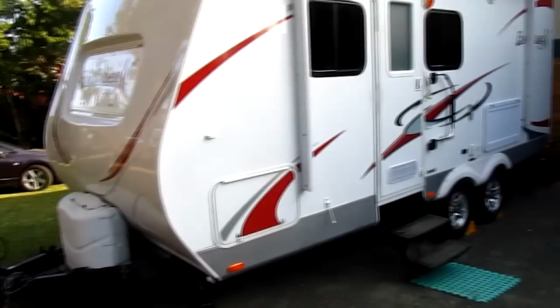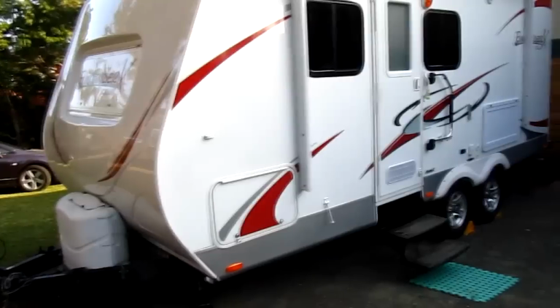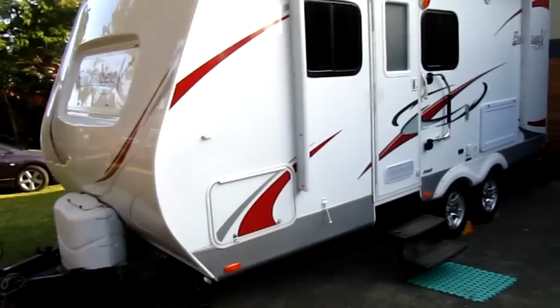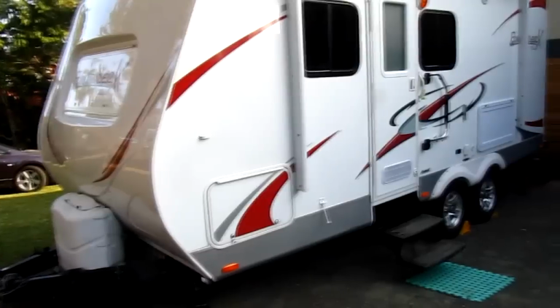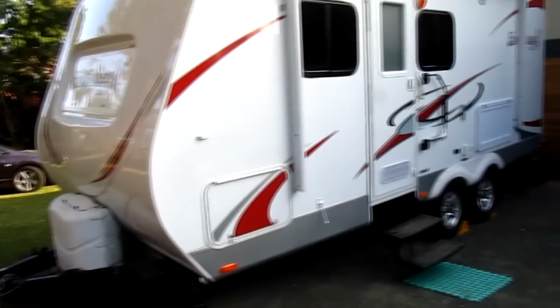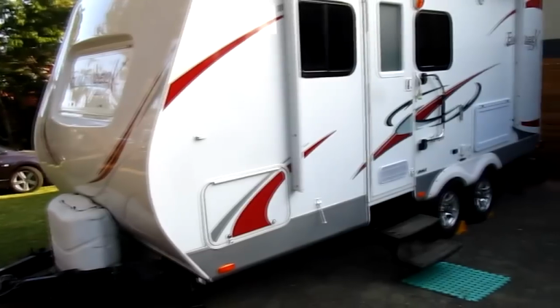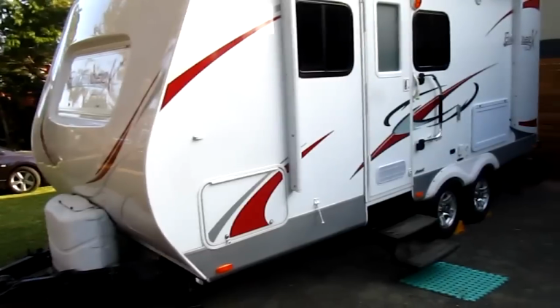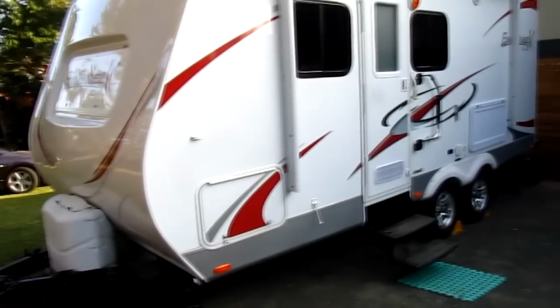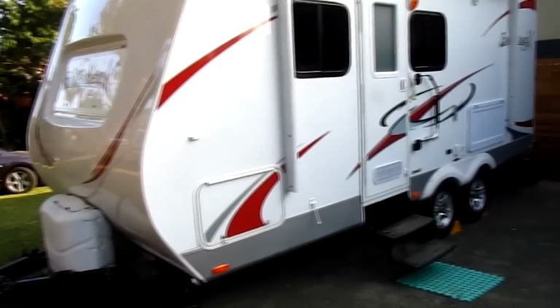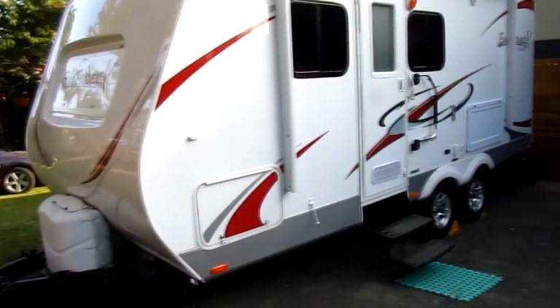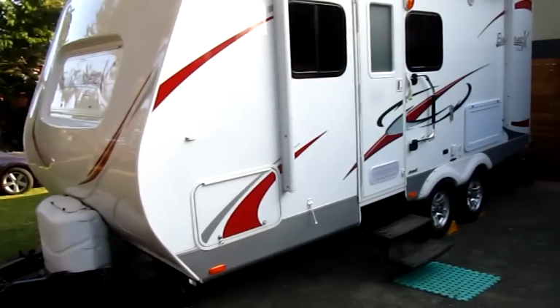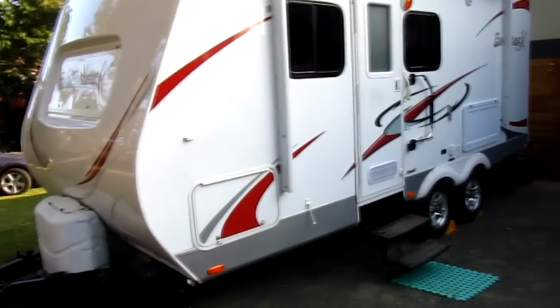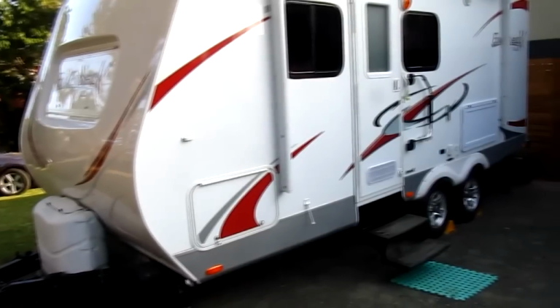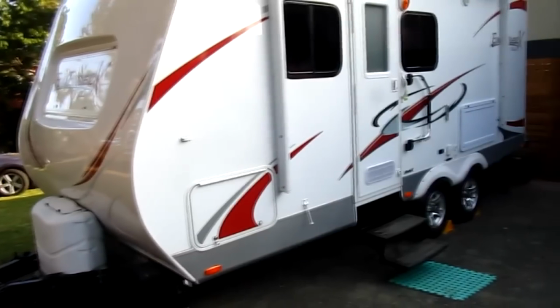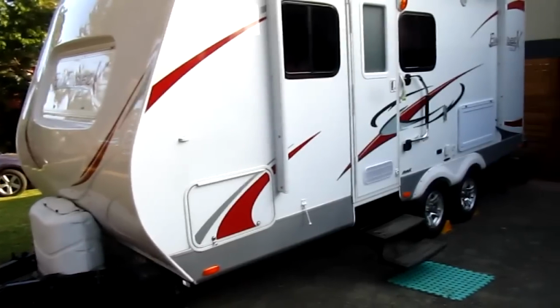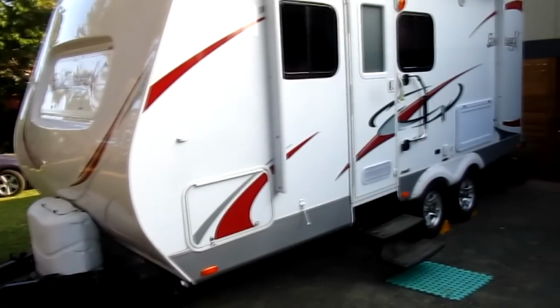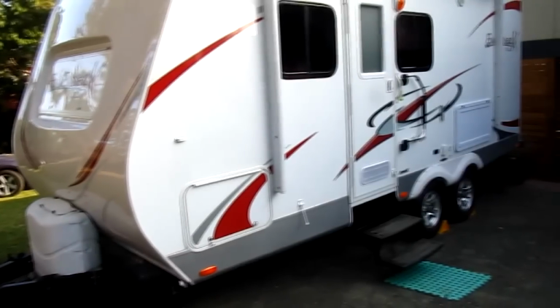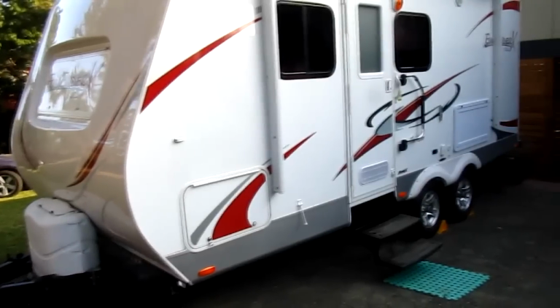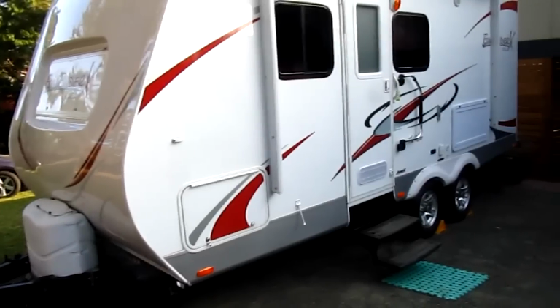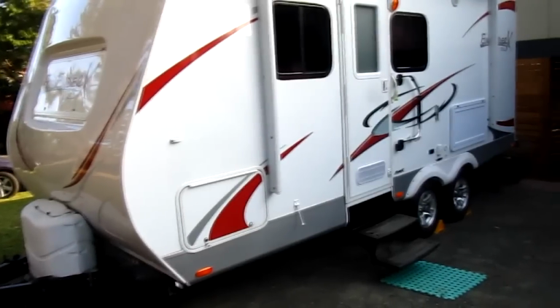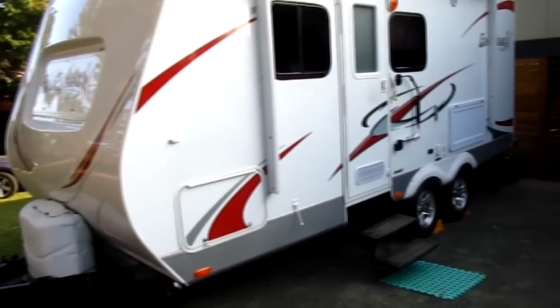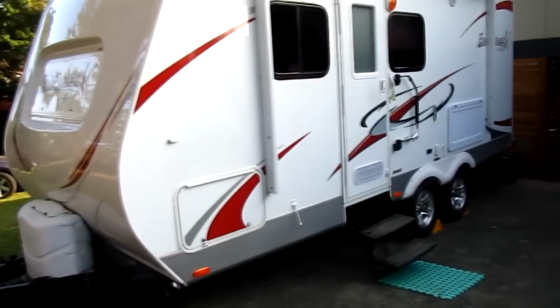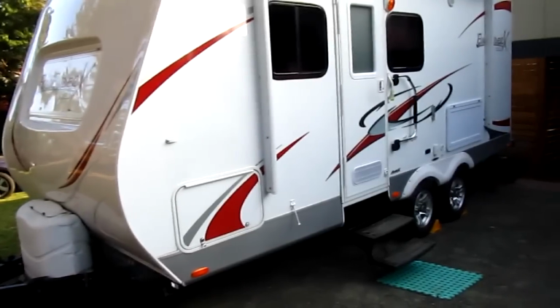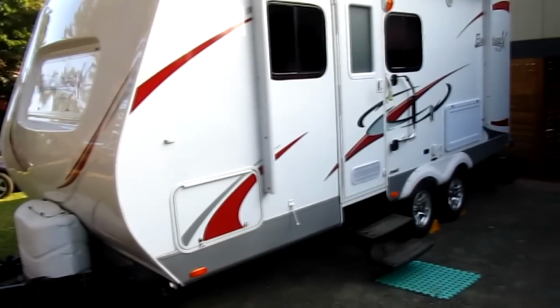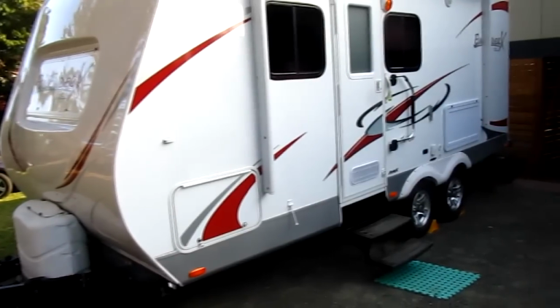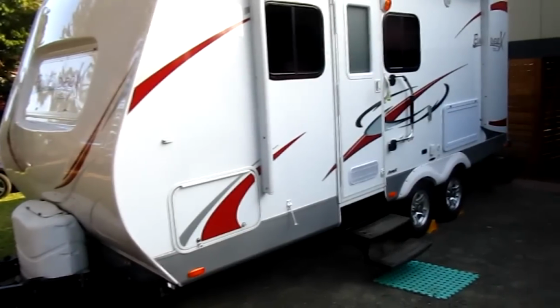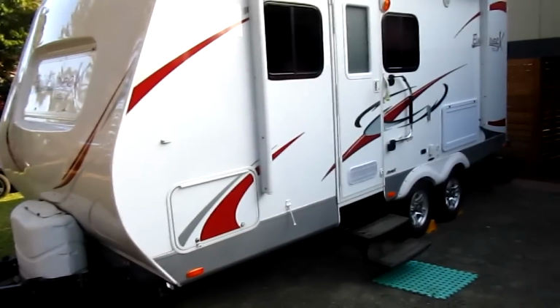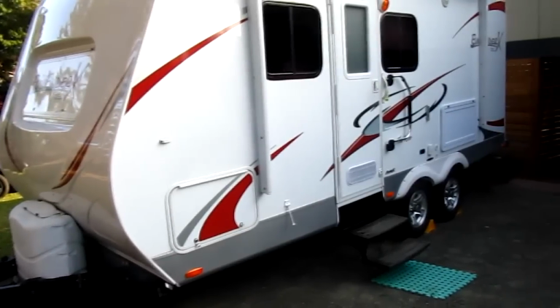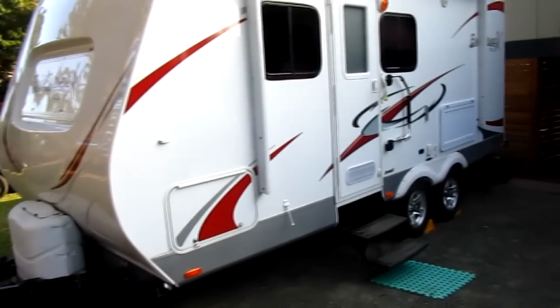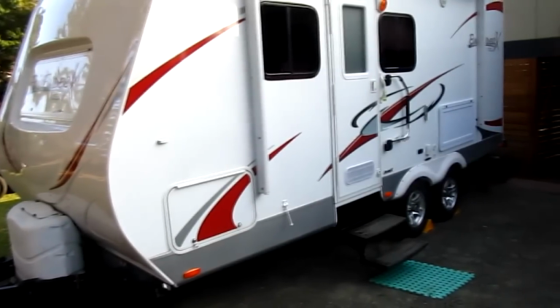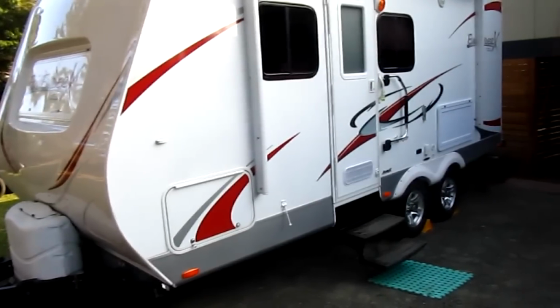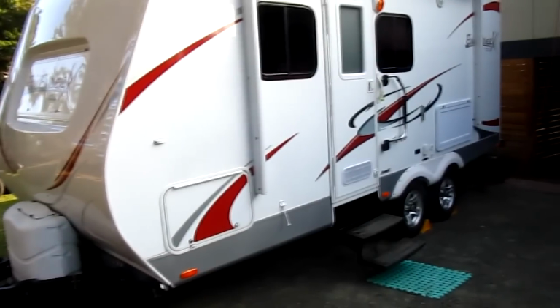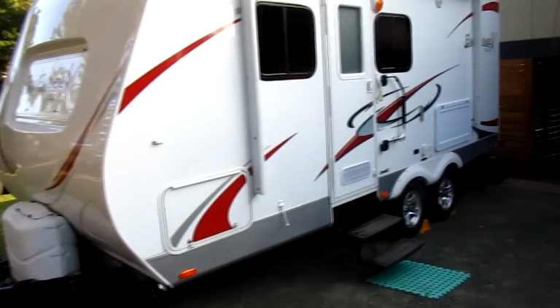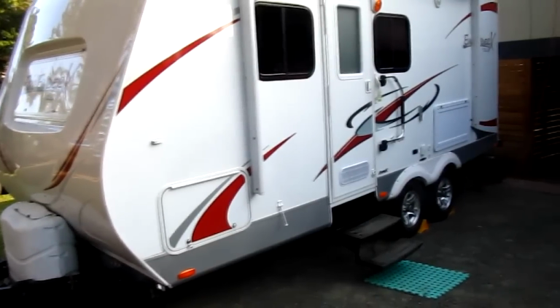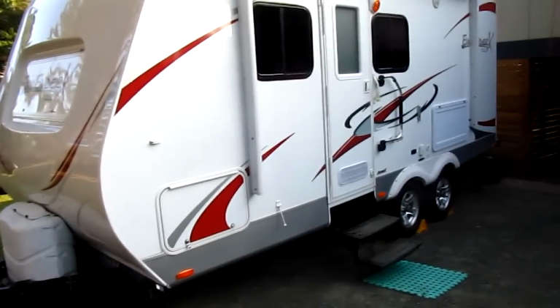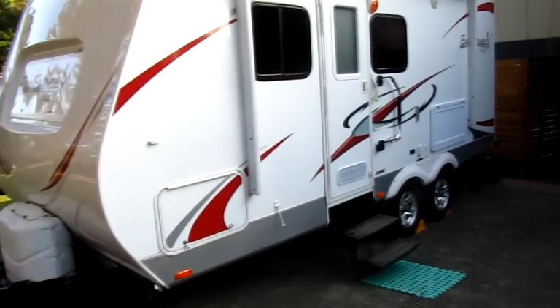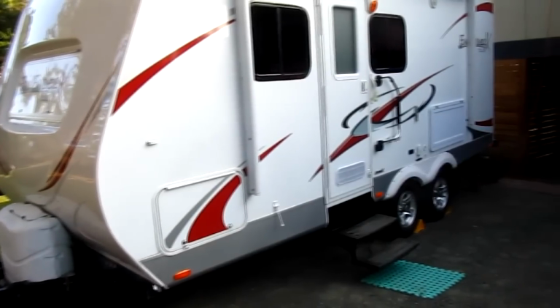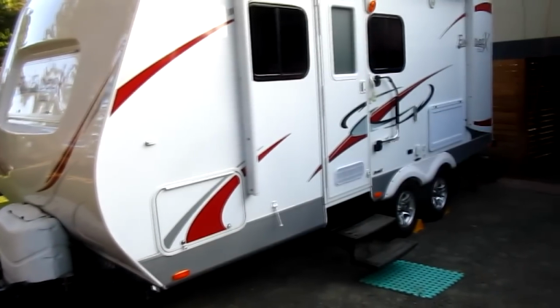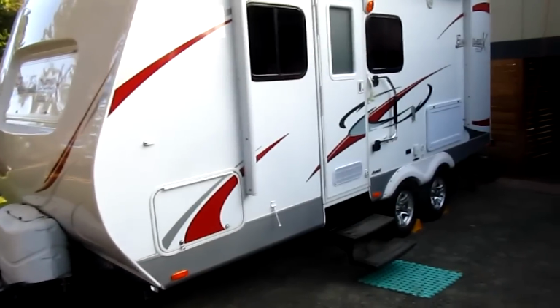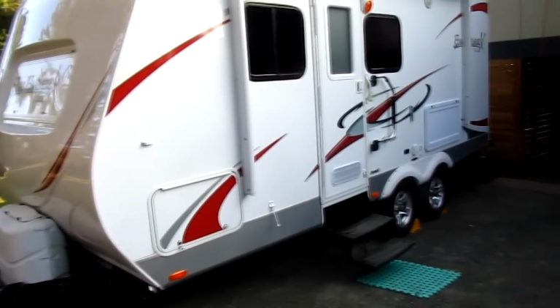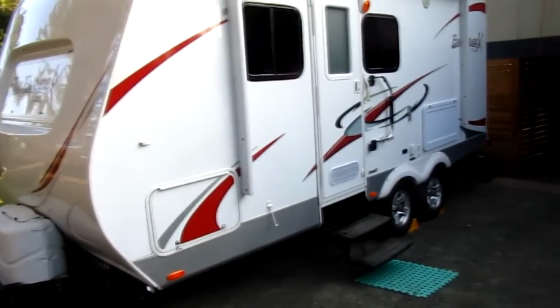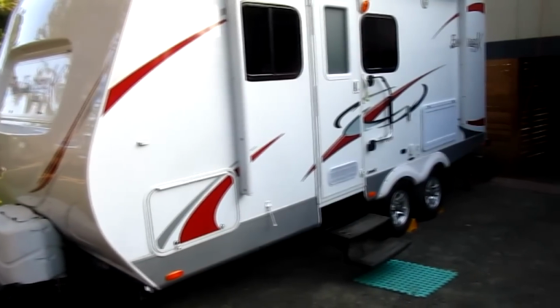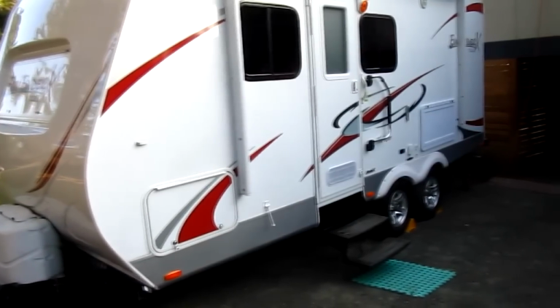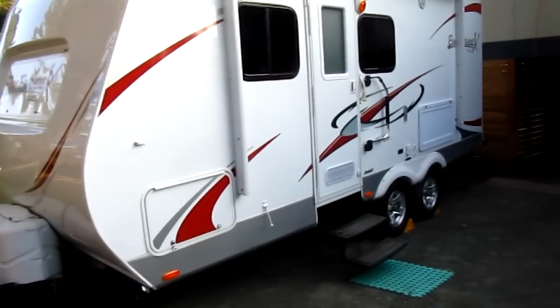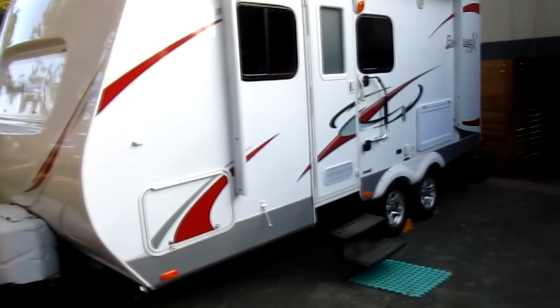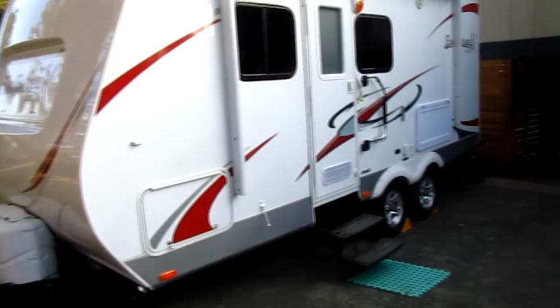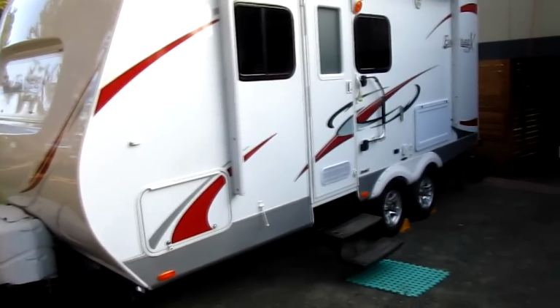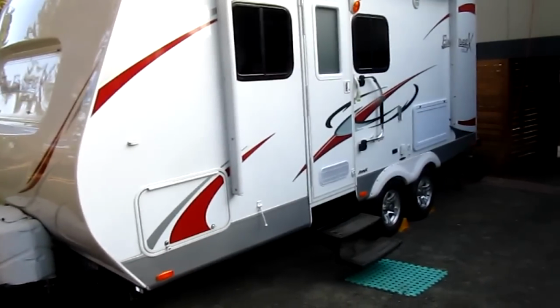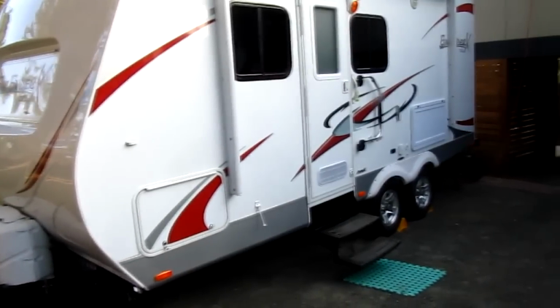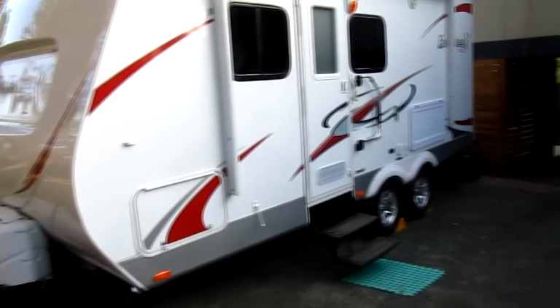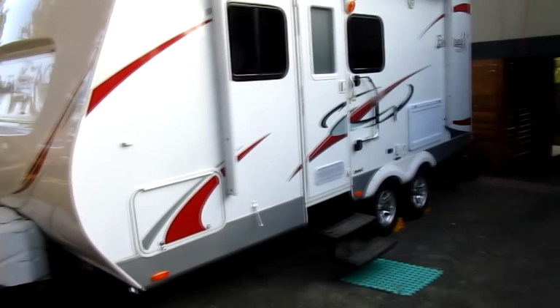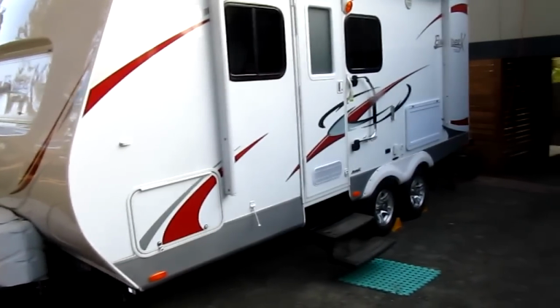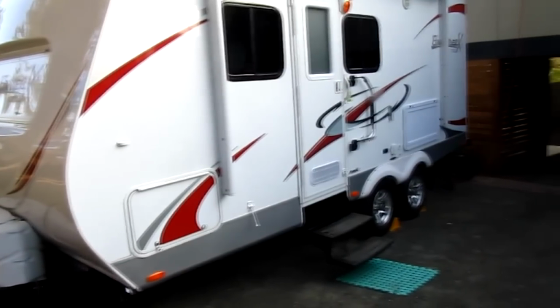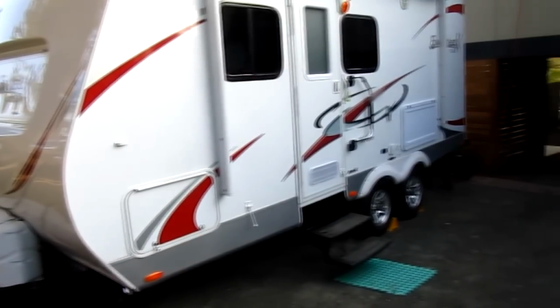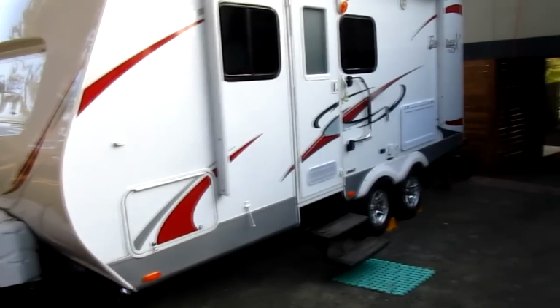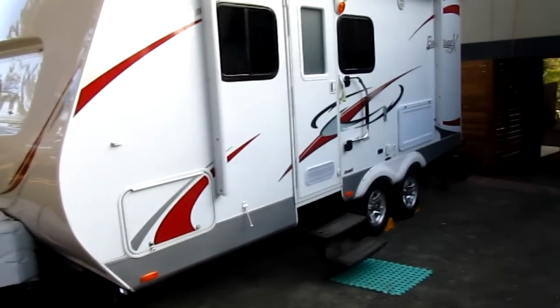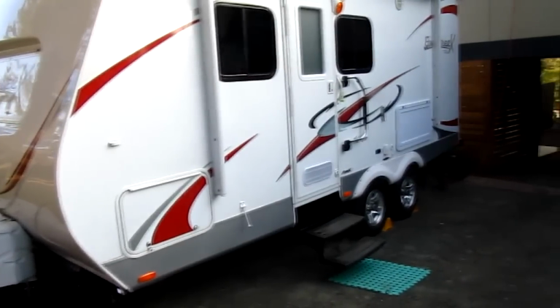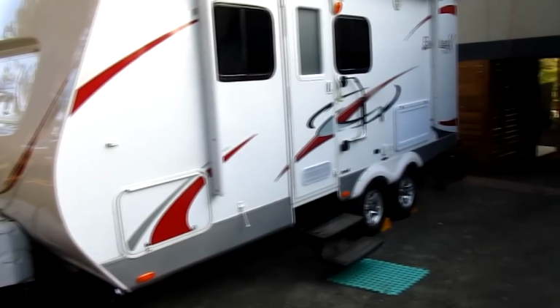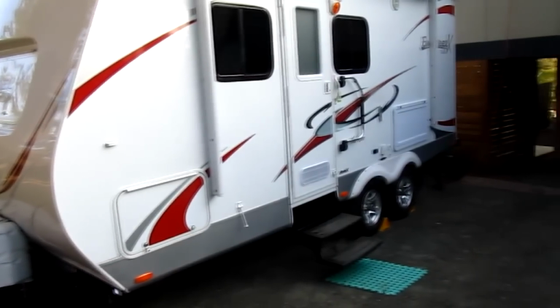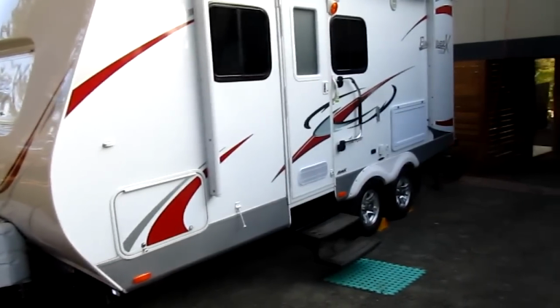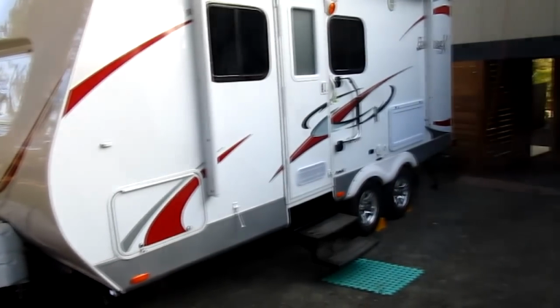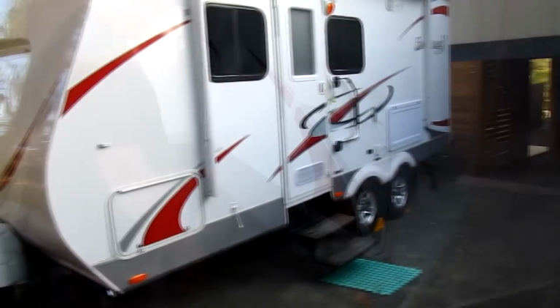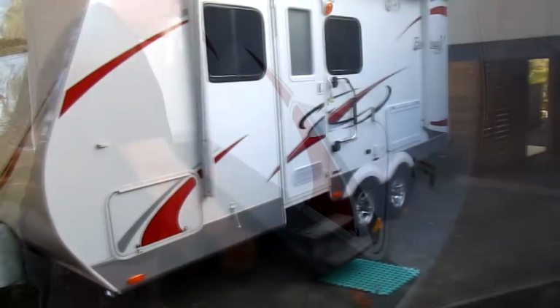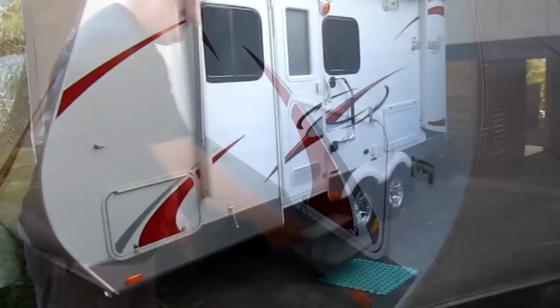Hi, Dave here with my Fun Finder River Caravan from Cell. I'm going to show you some changes I've made.